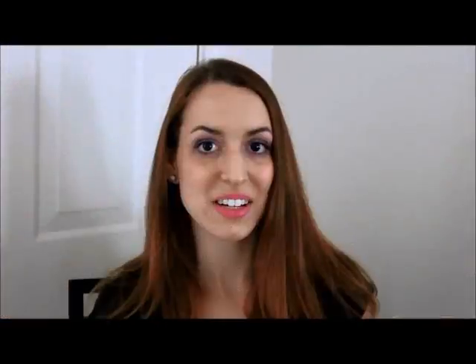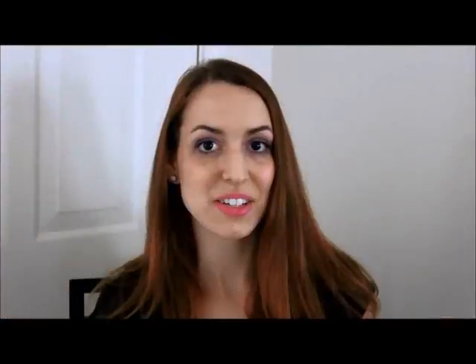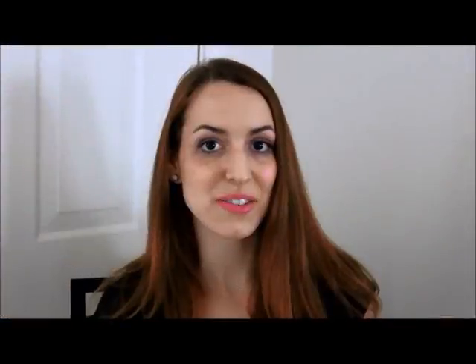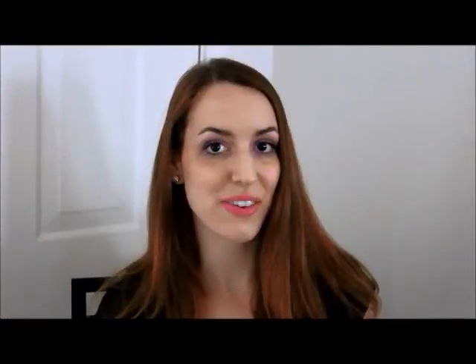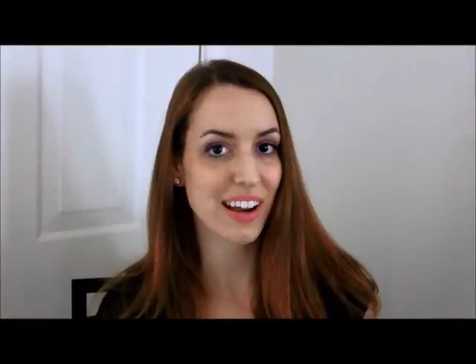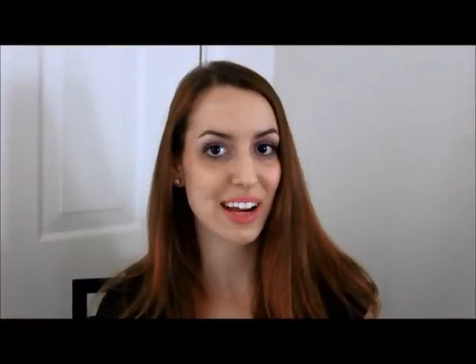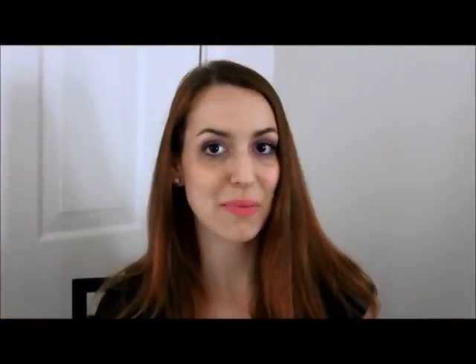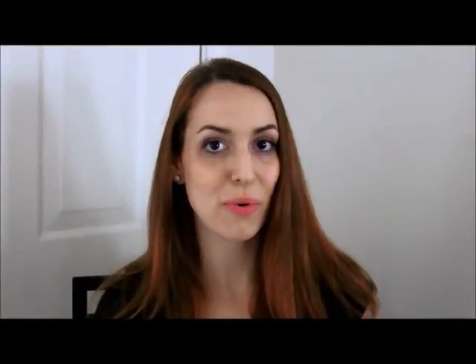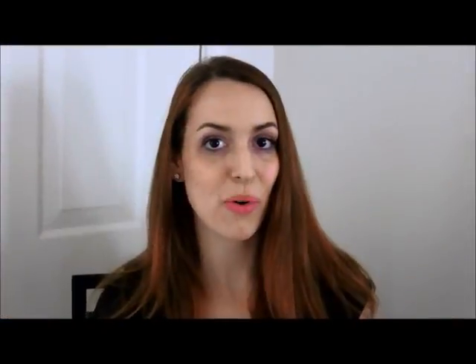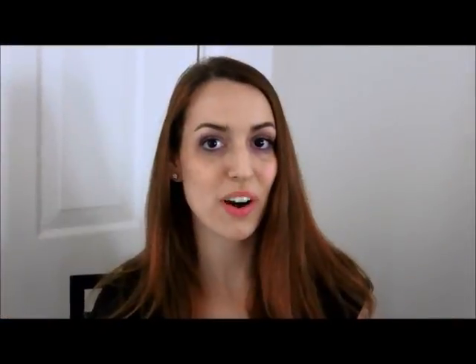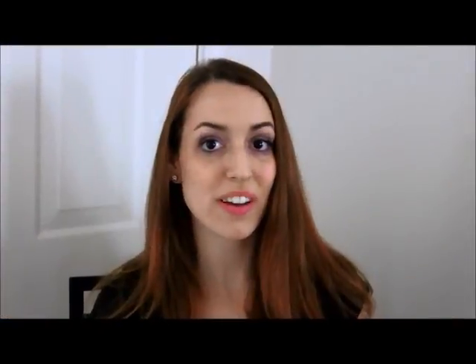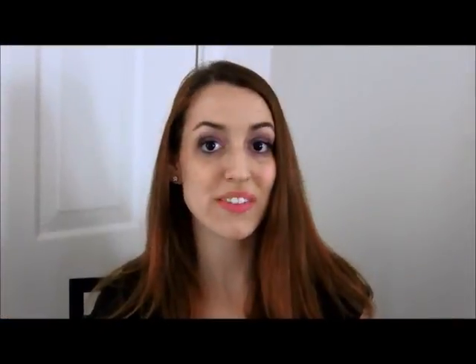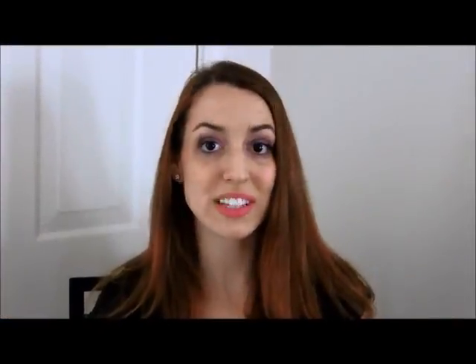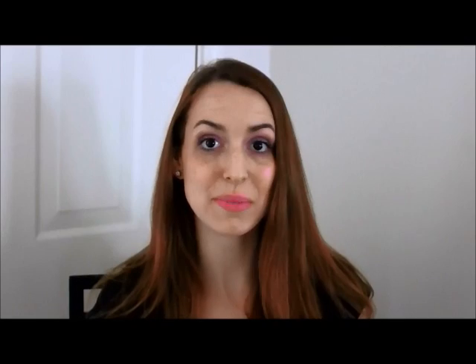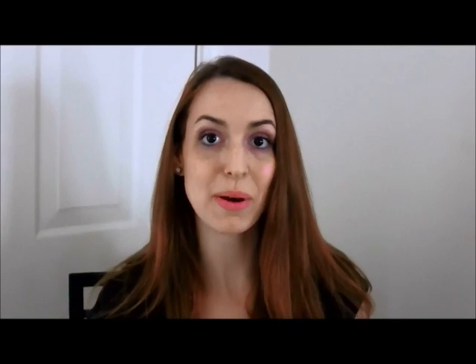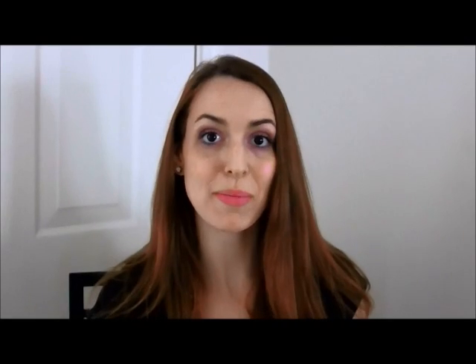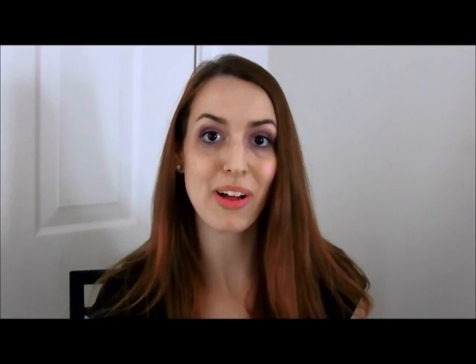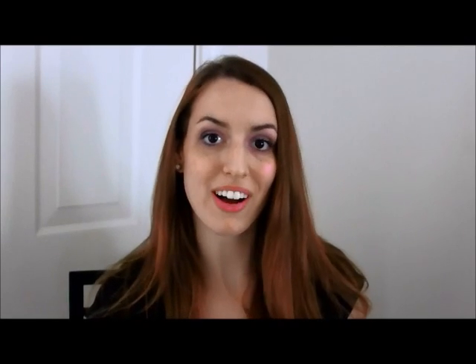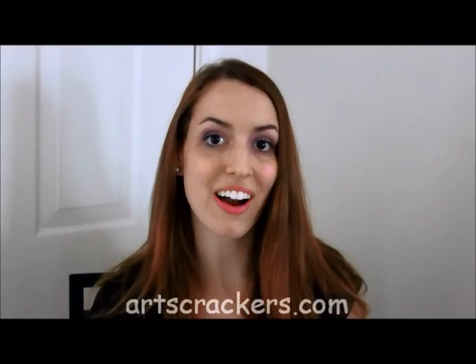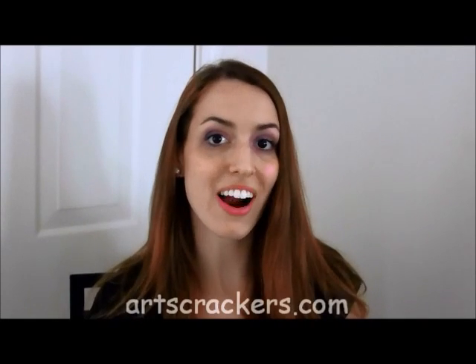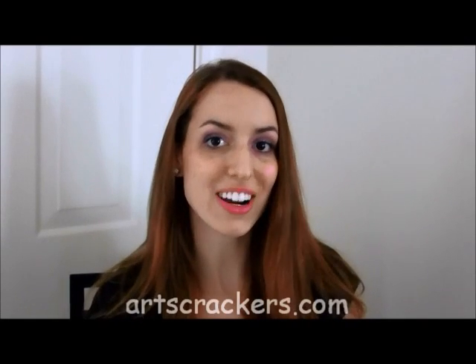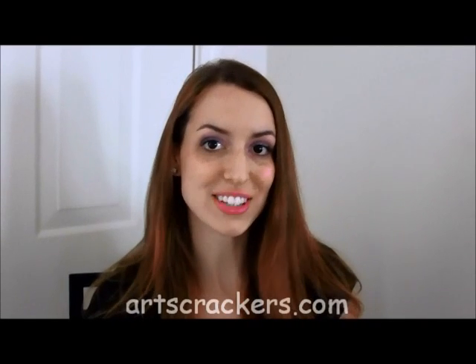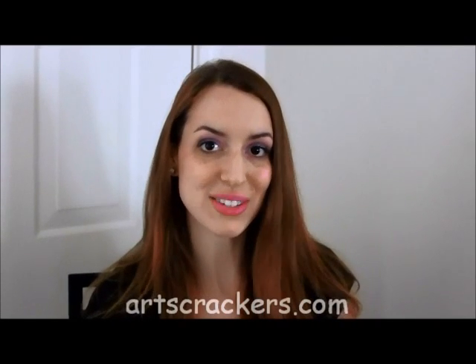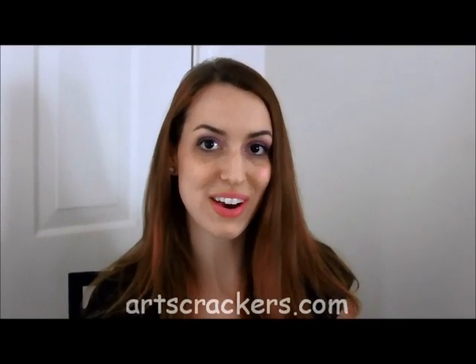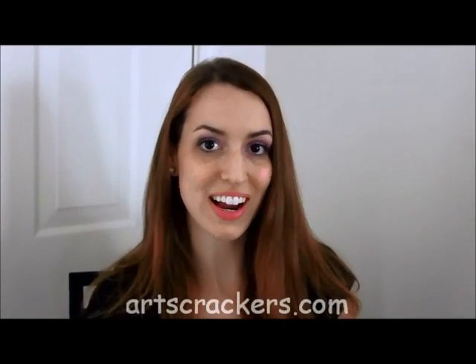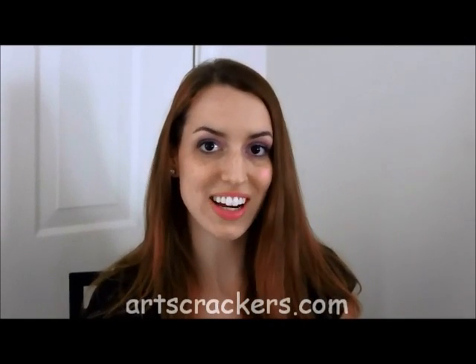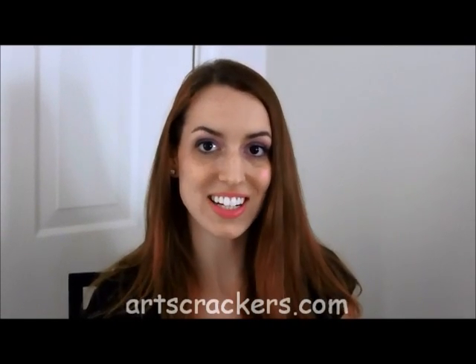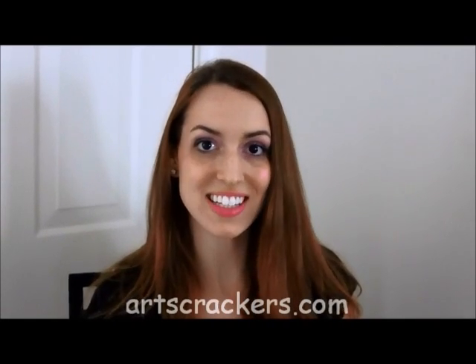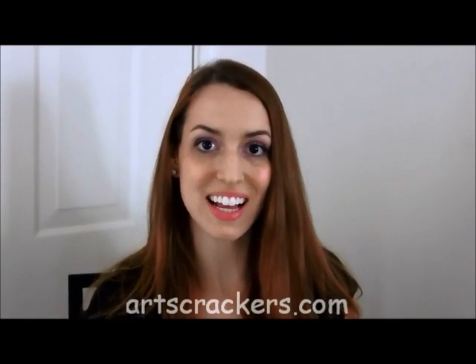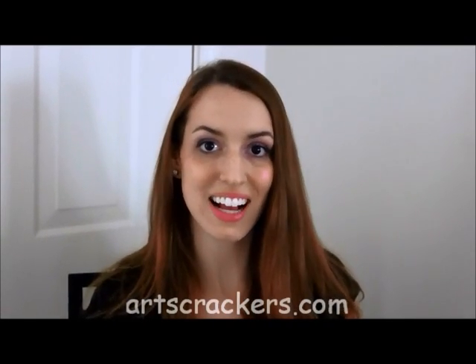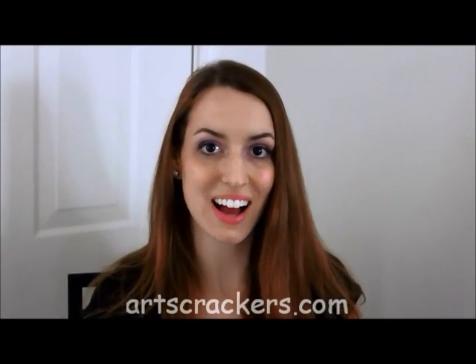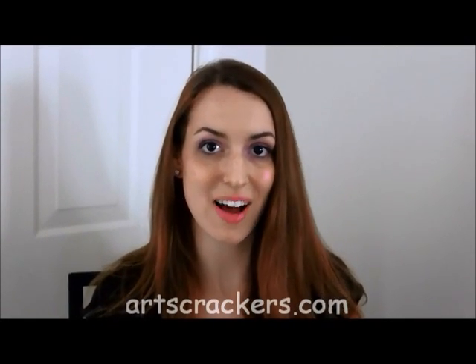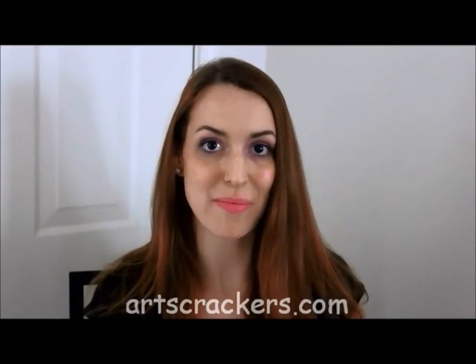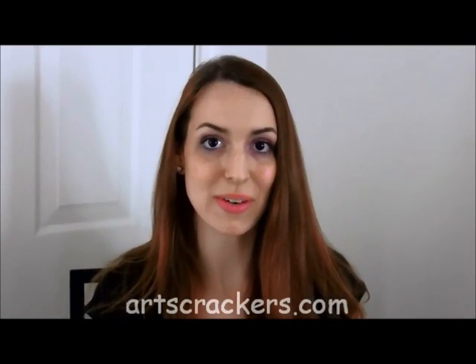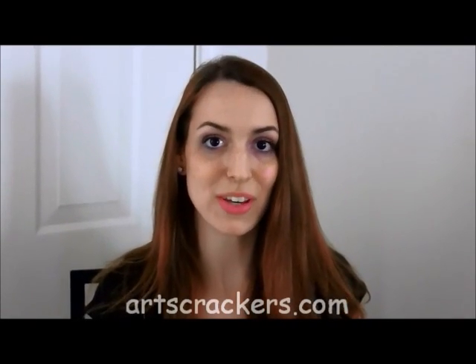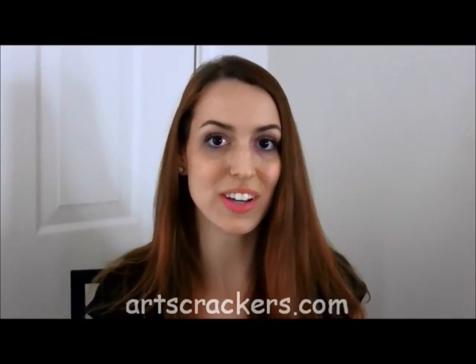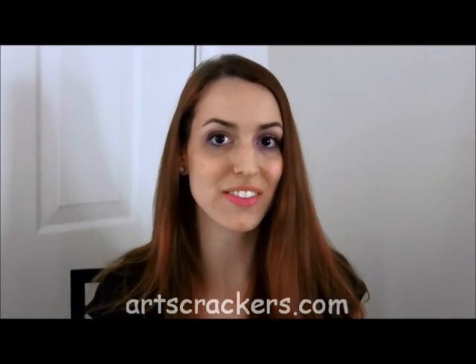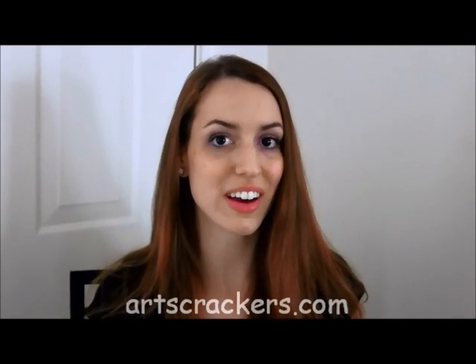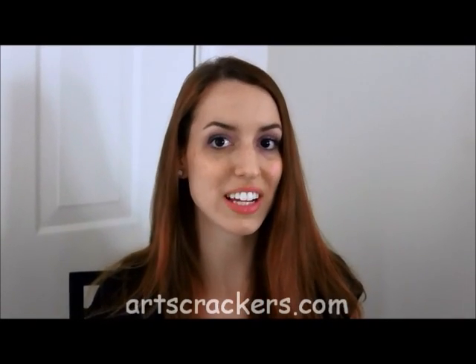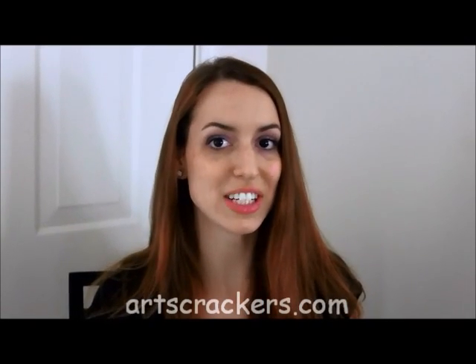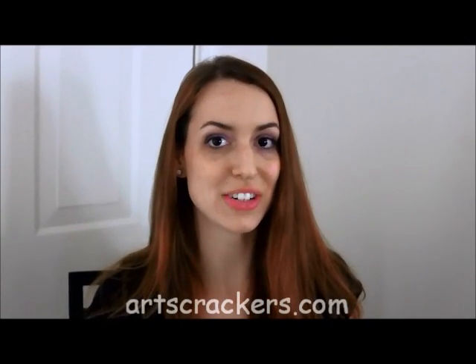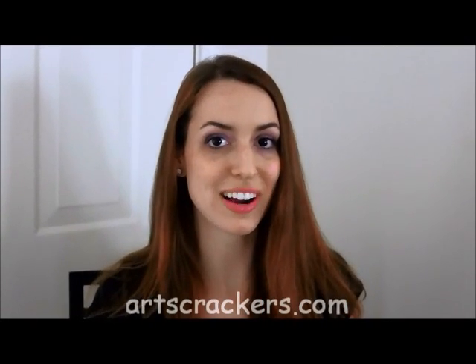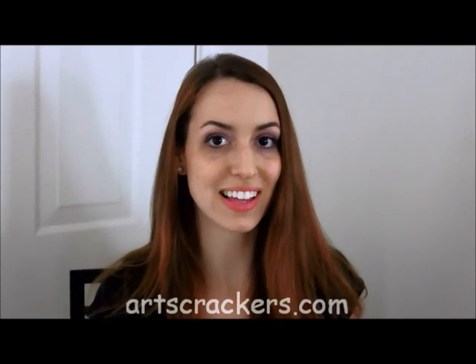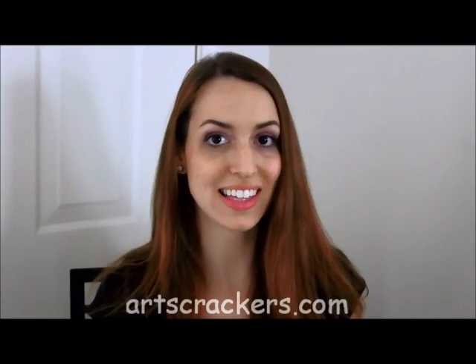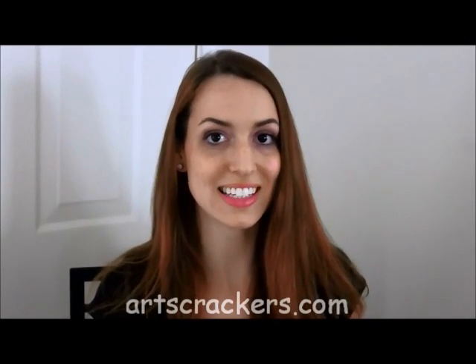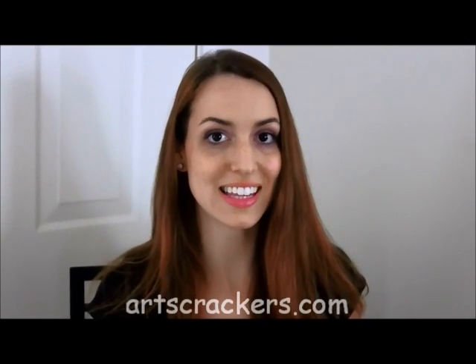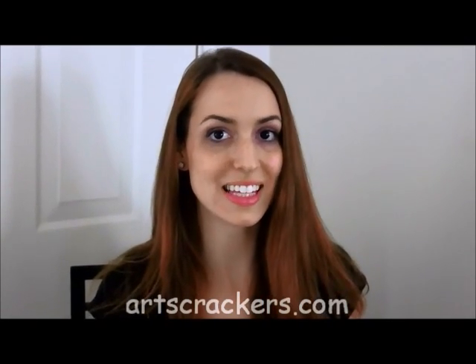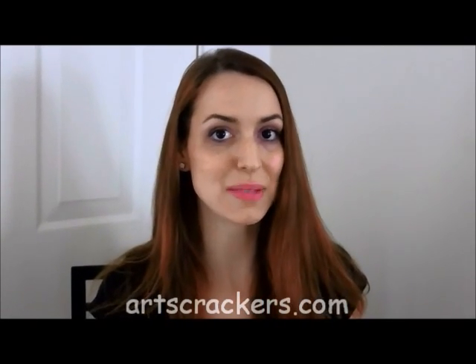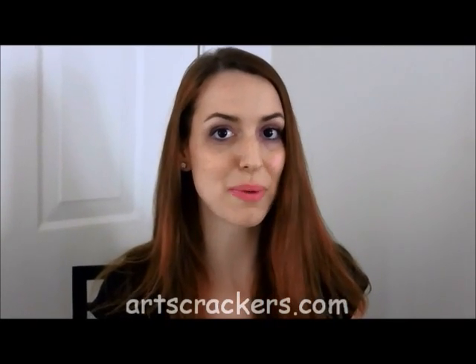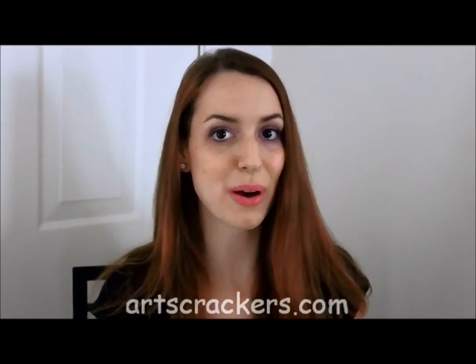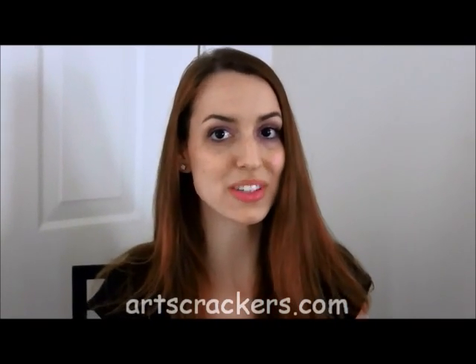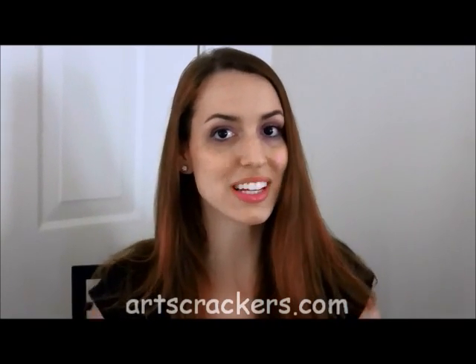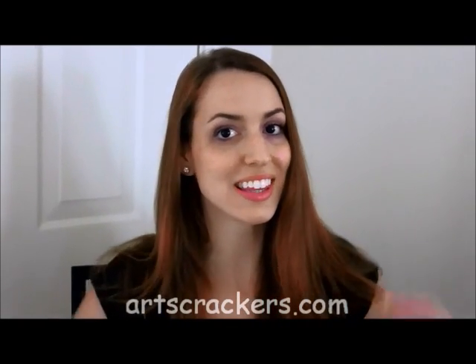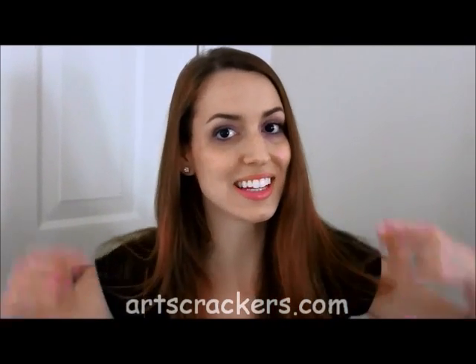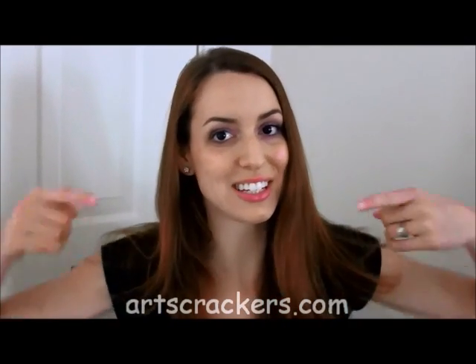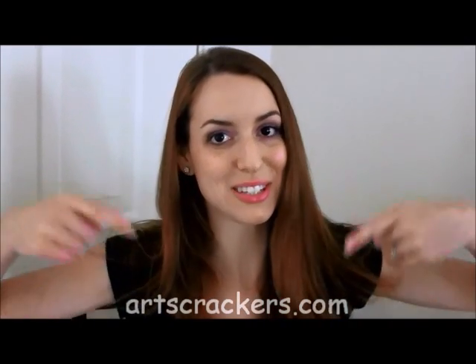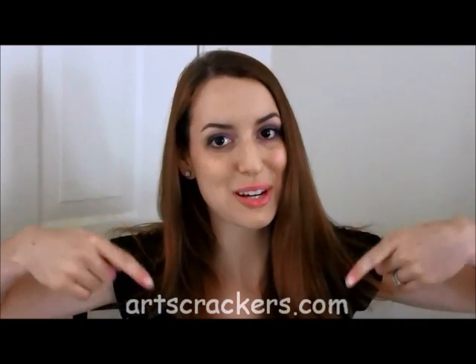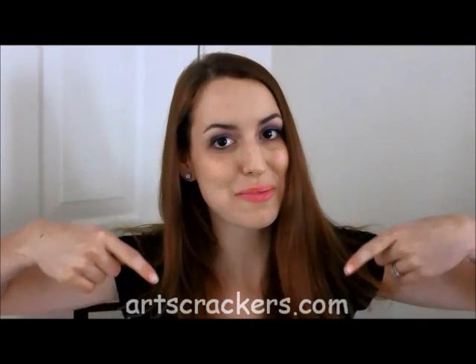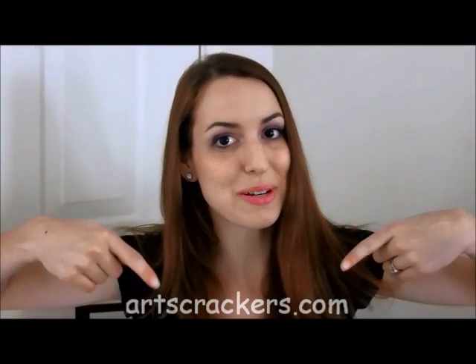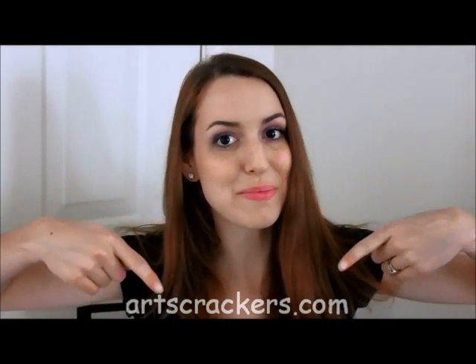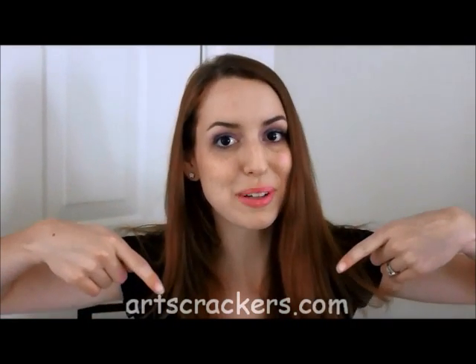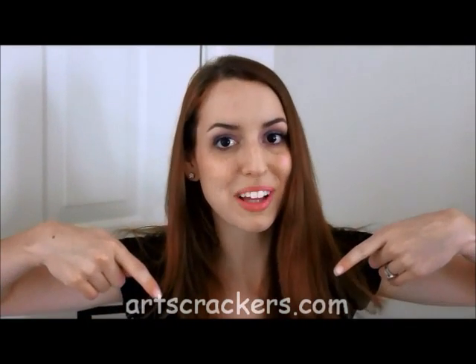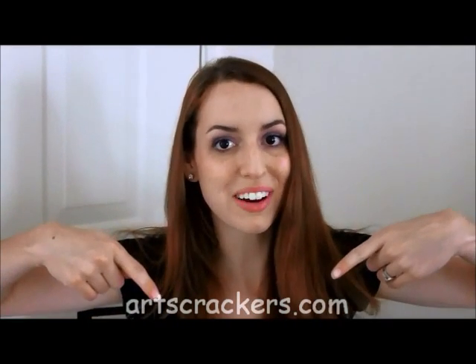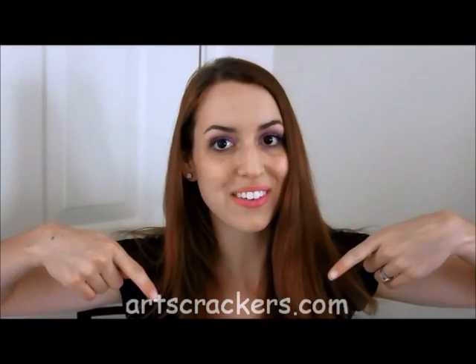To find out more, visit my blog, artscrackers.com. You can find a direct link to this post in the description below. I'll see you next time.